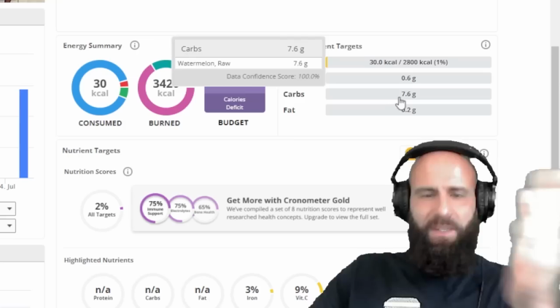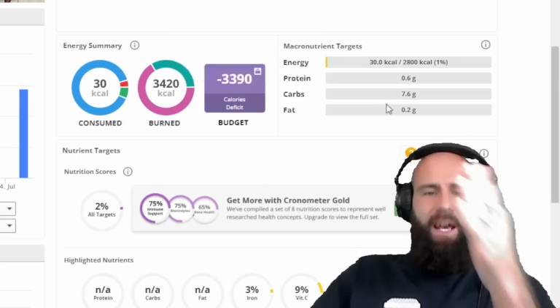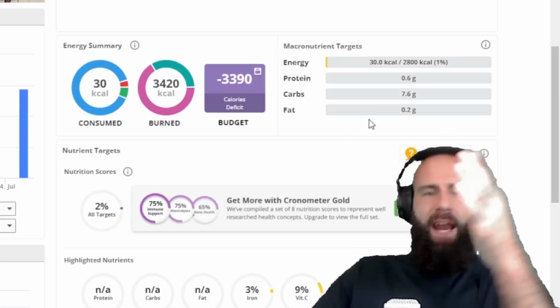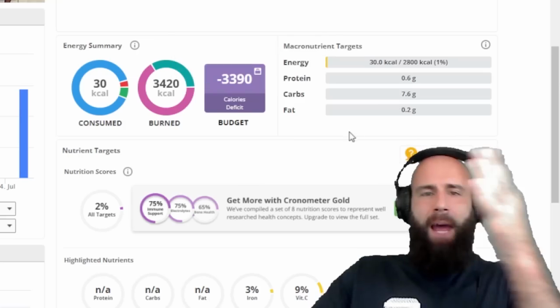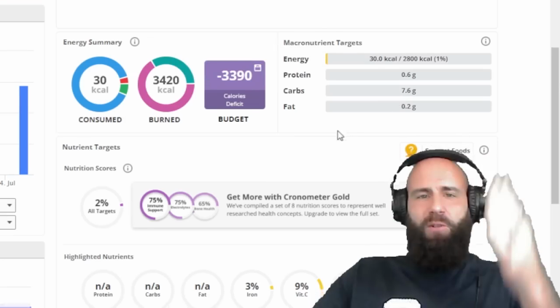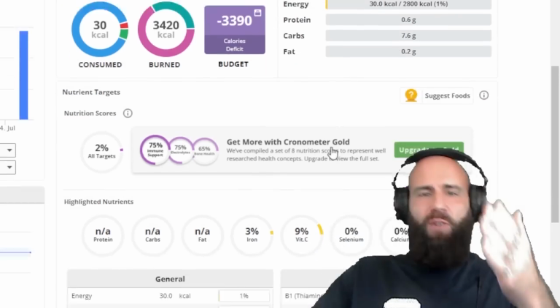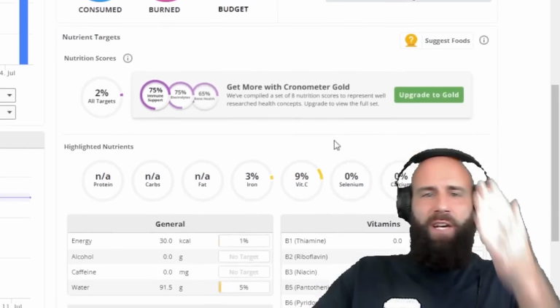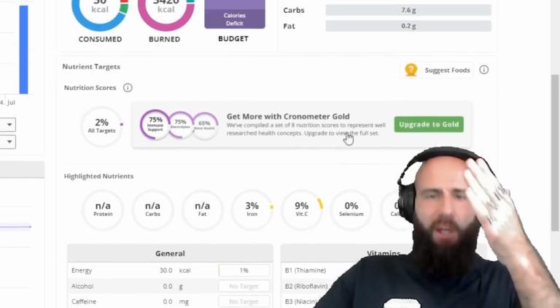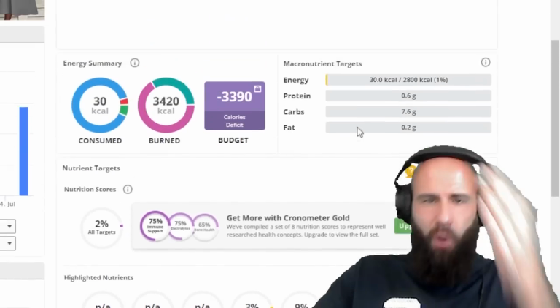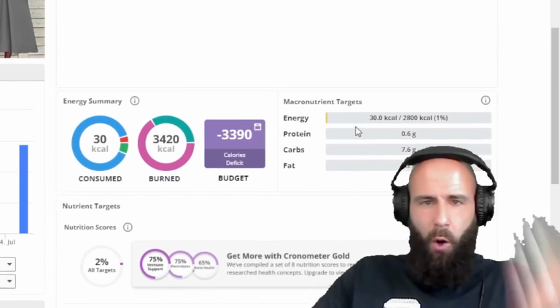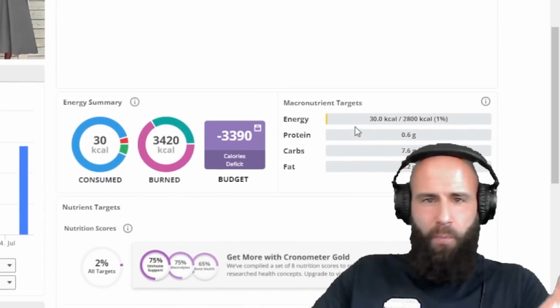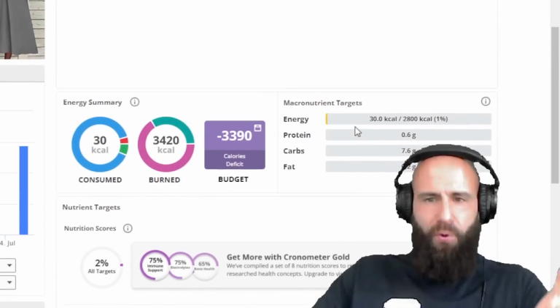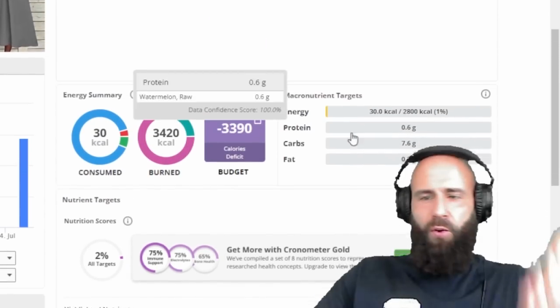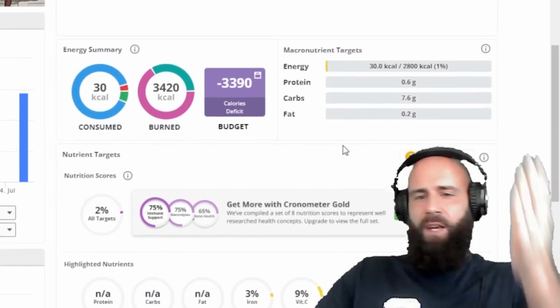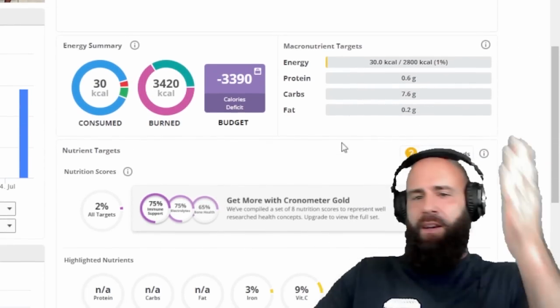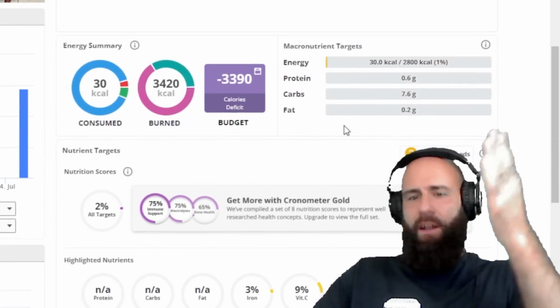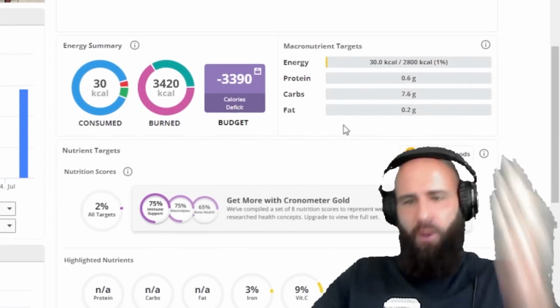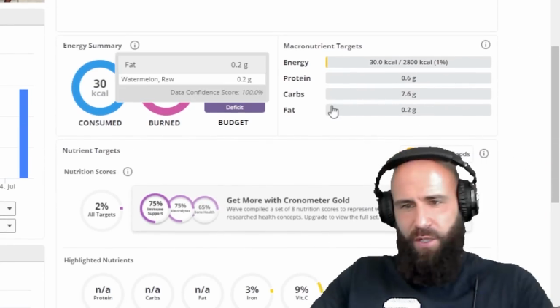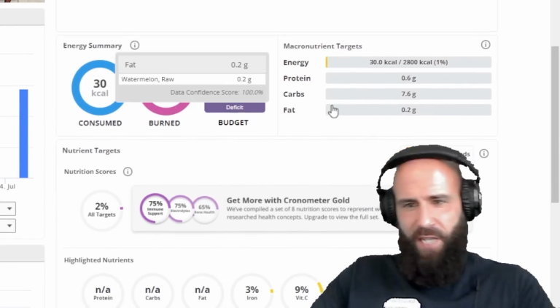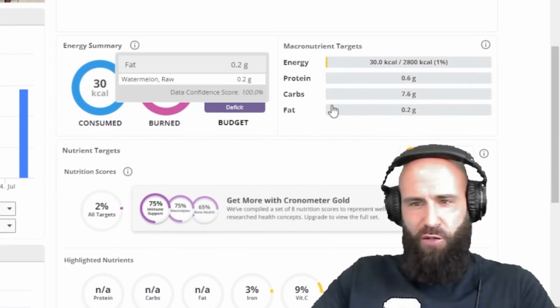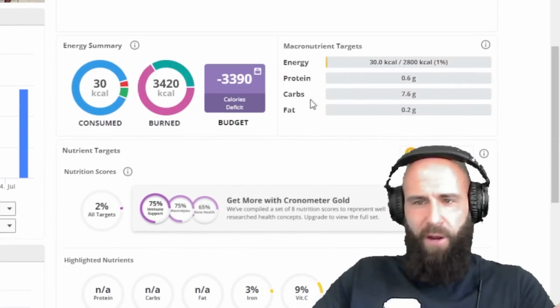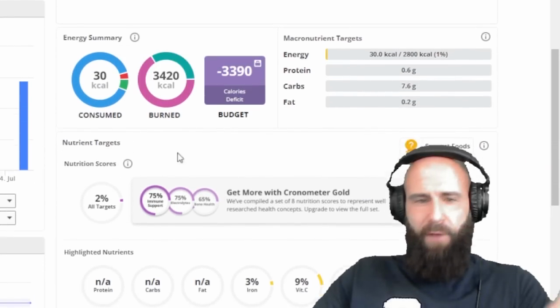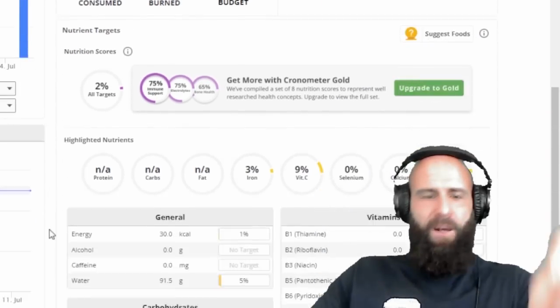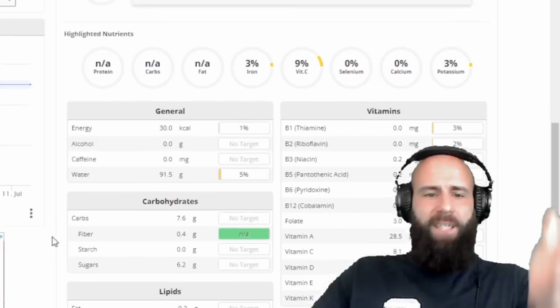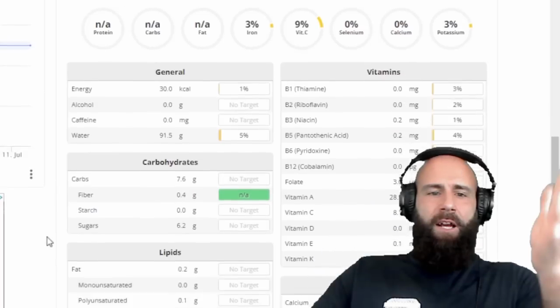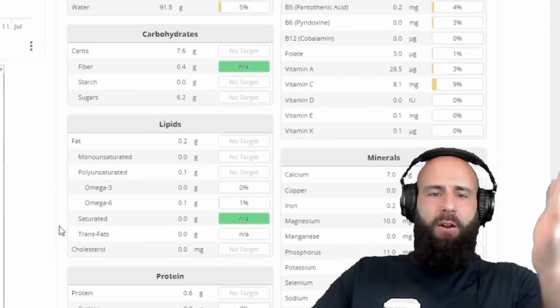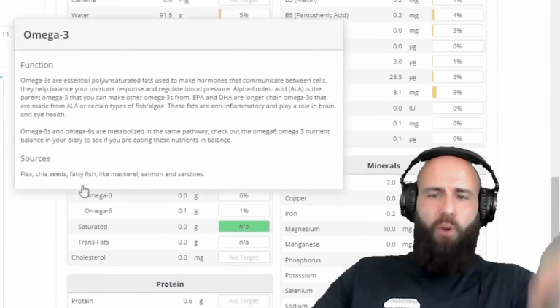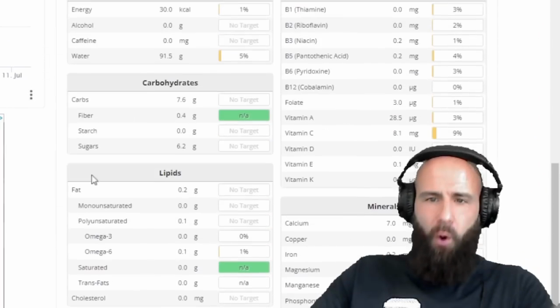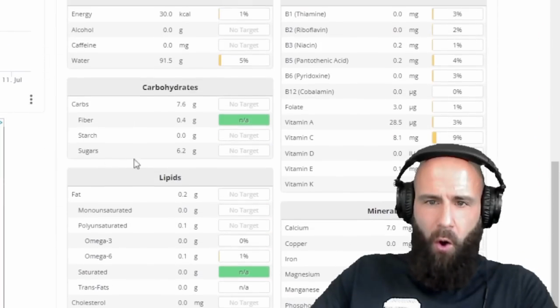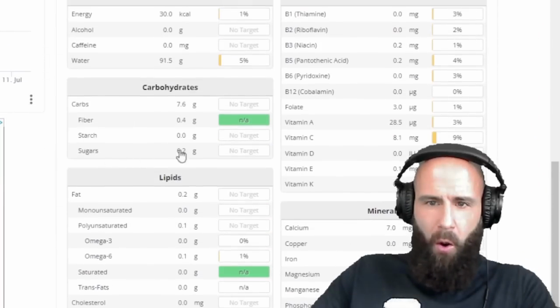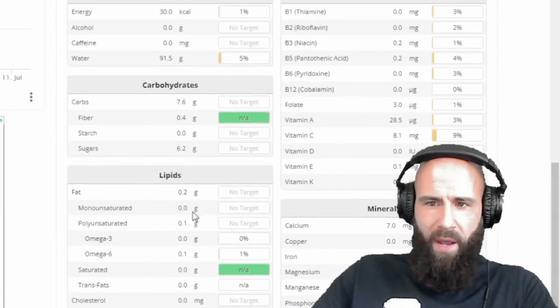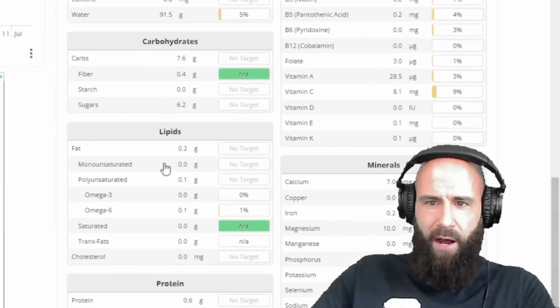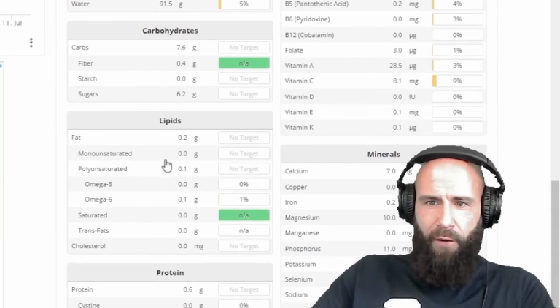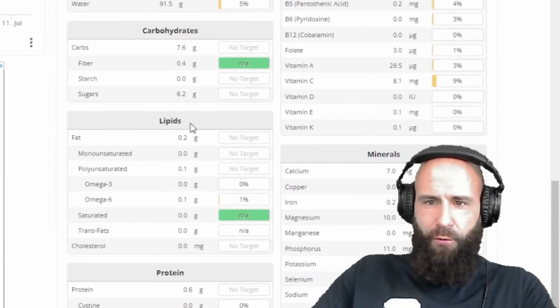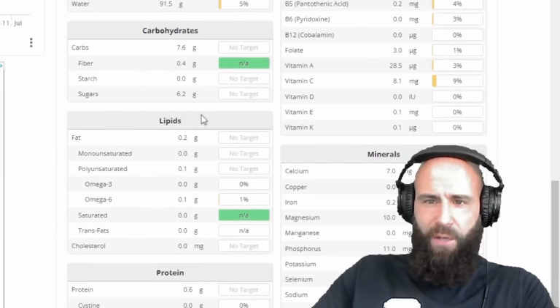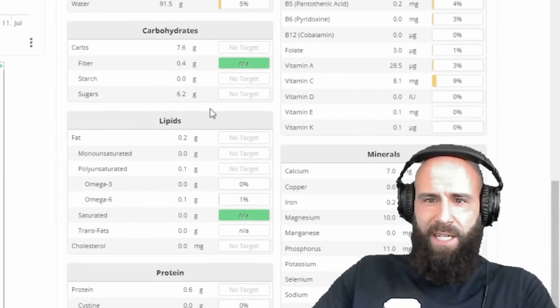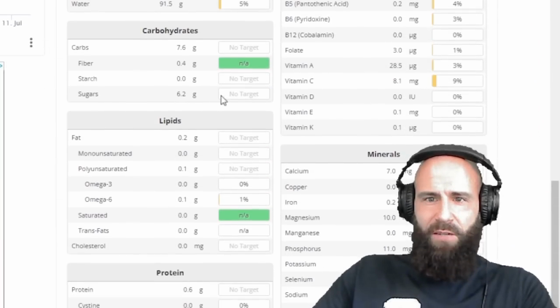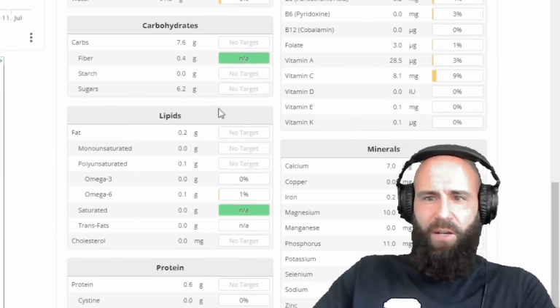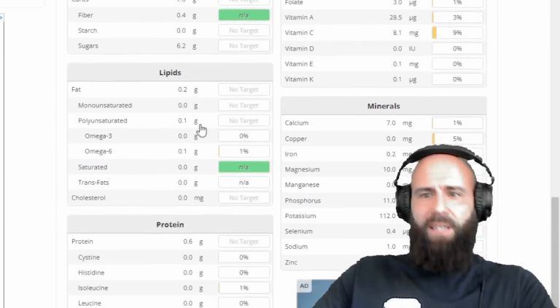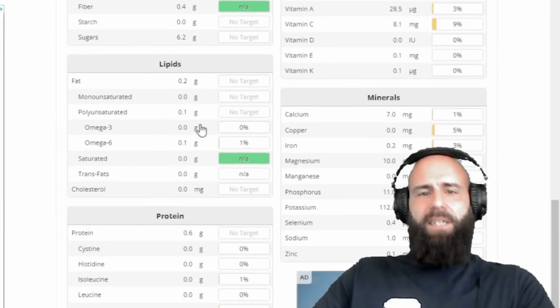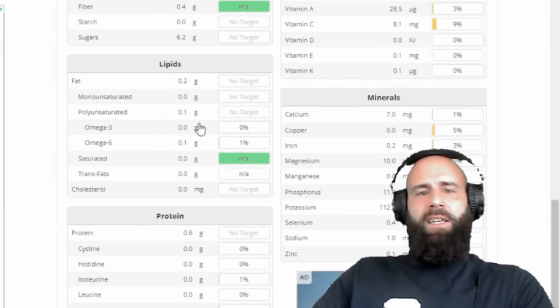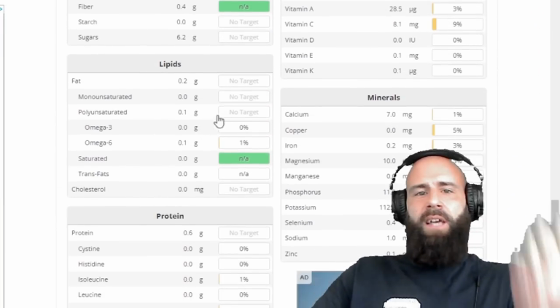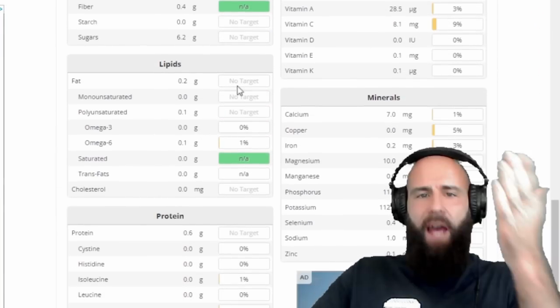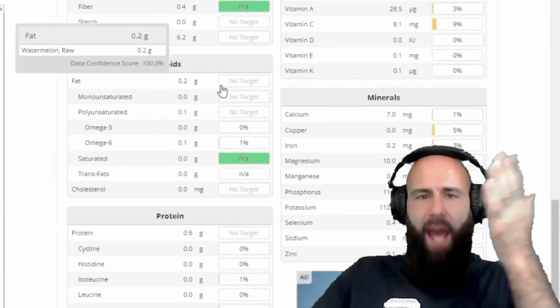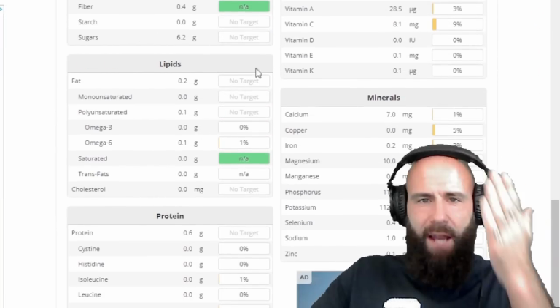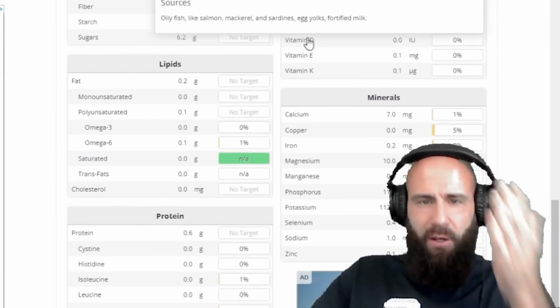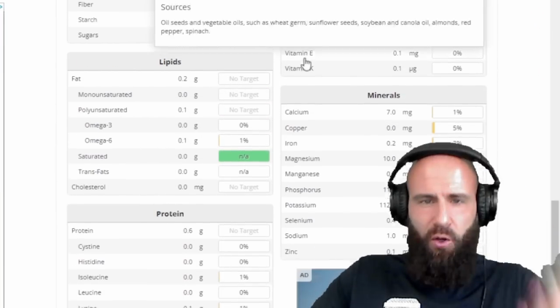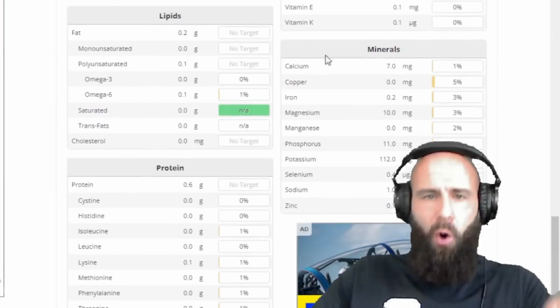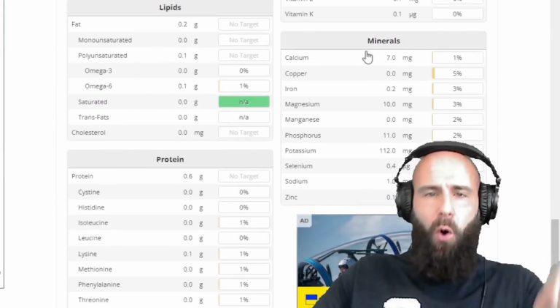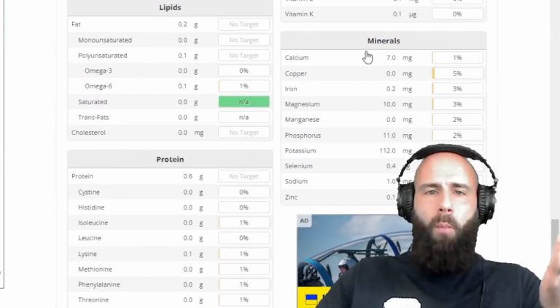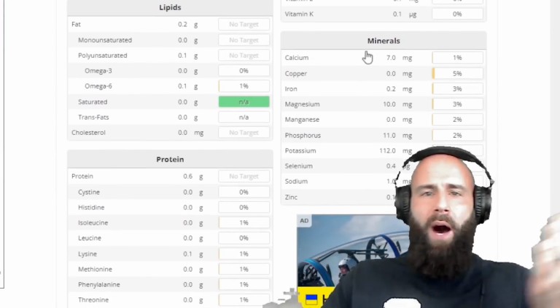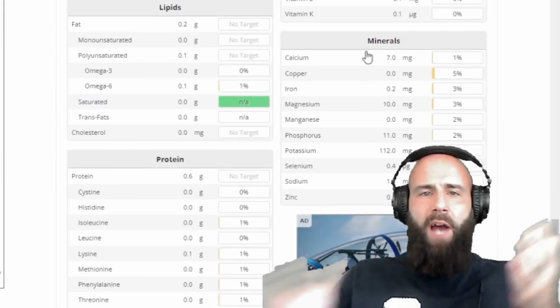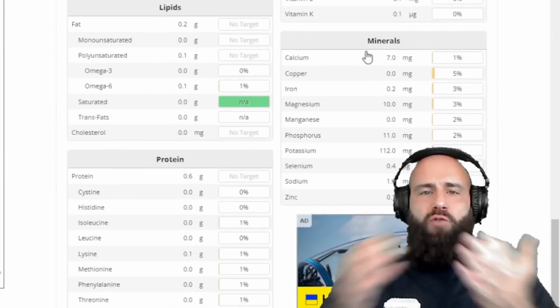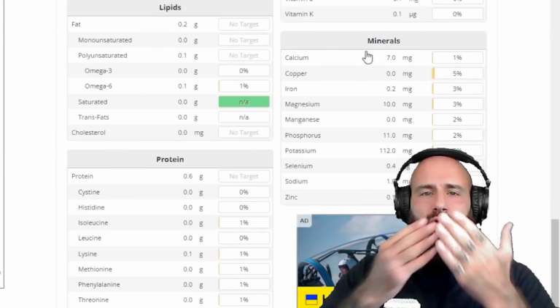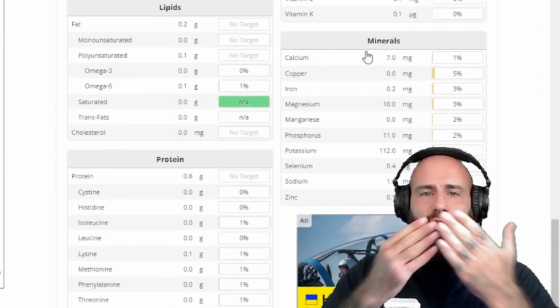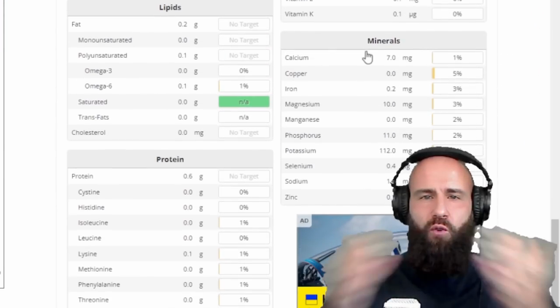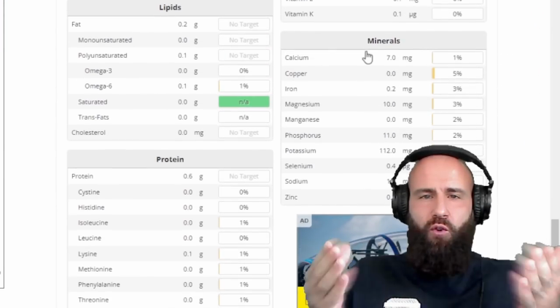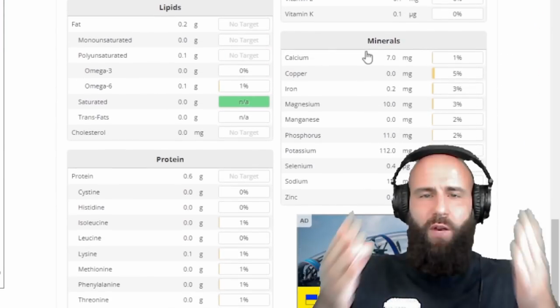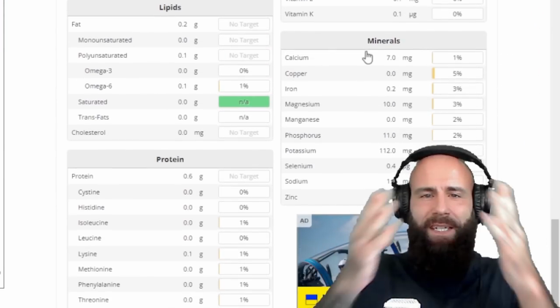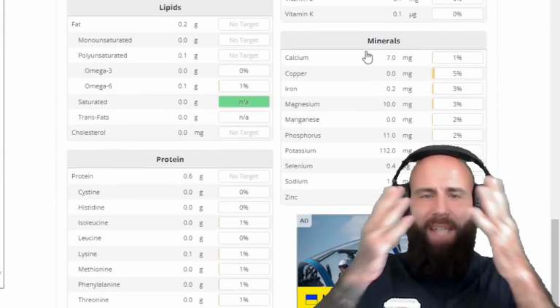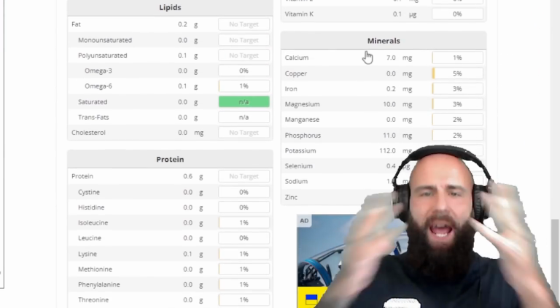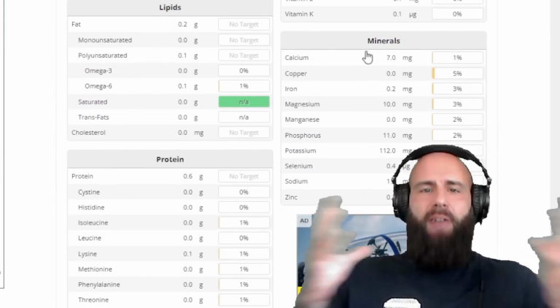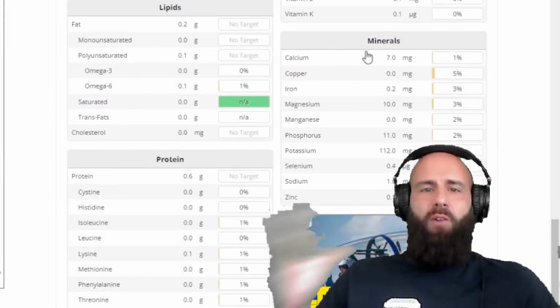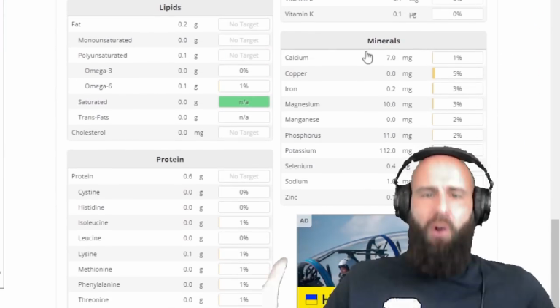And absolutely no protein, no saturated fats, no omega-3s as you can see, and no micronutrients at all.